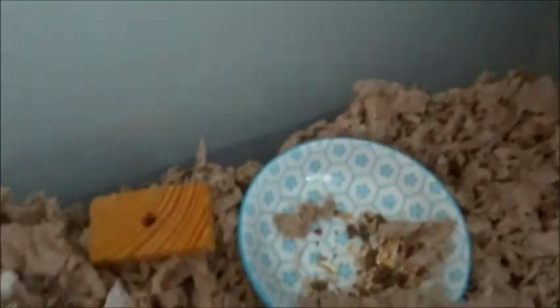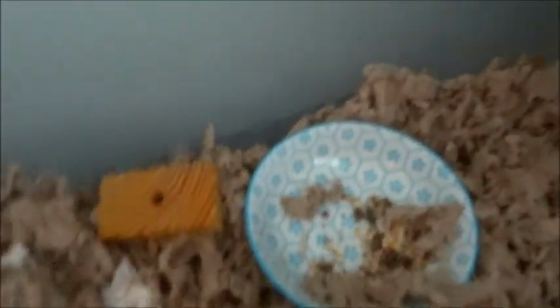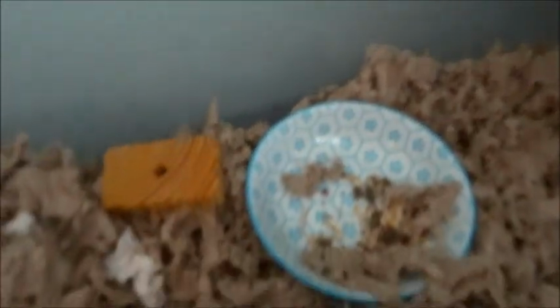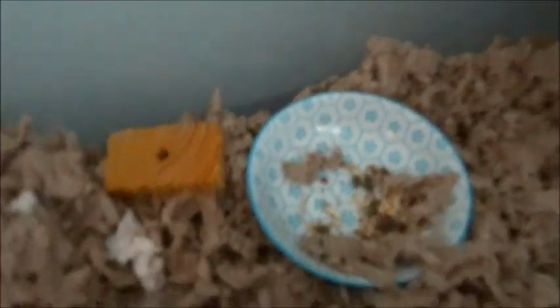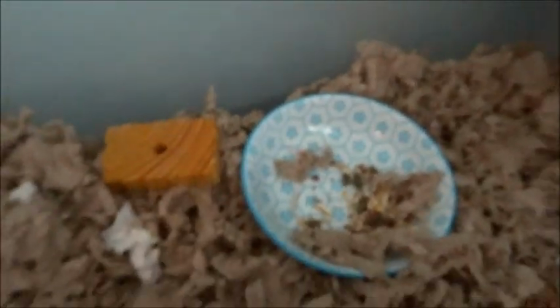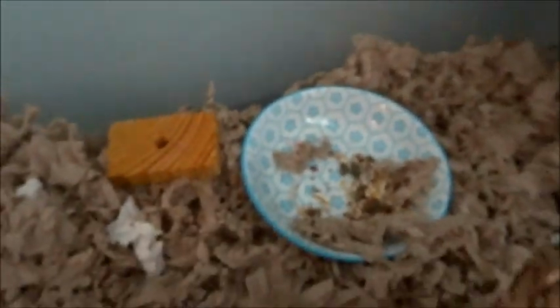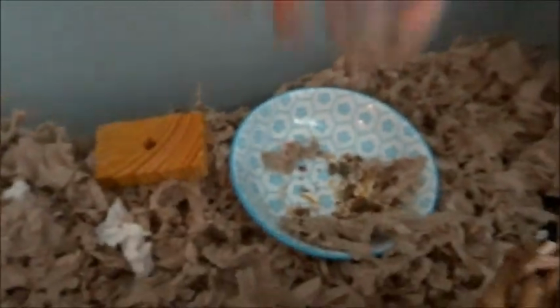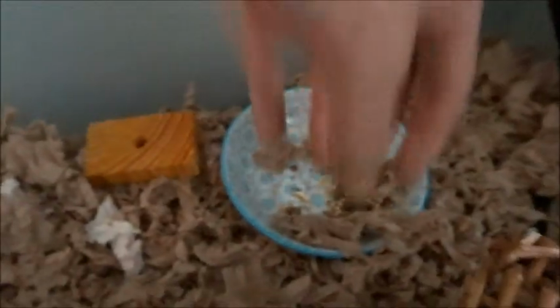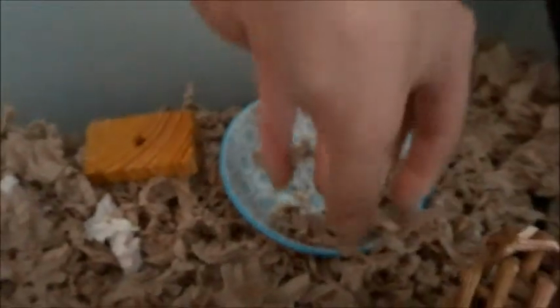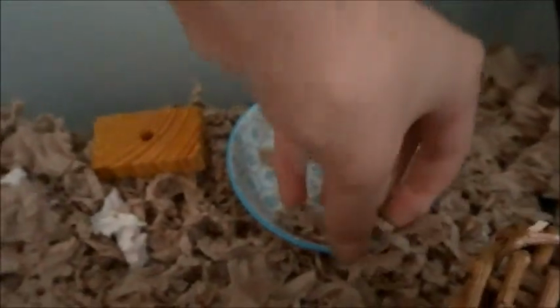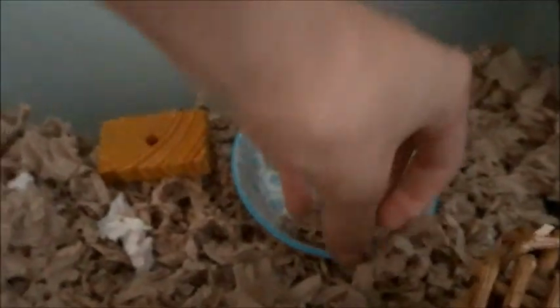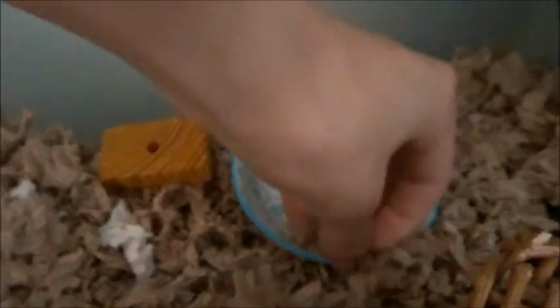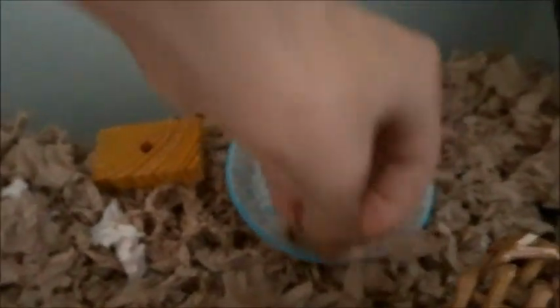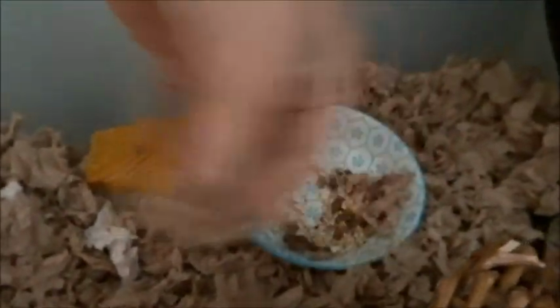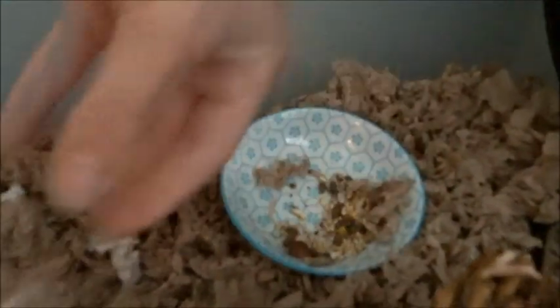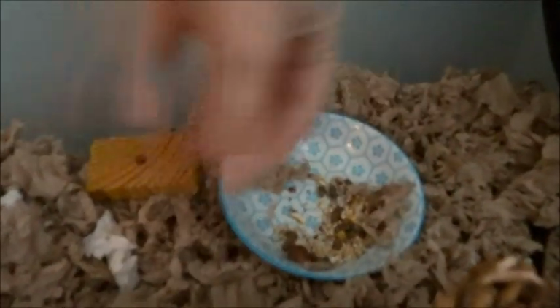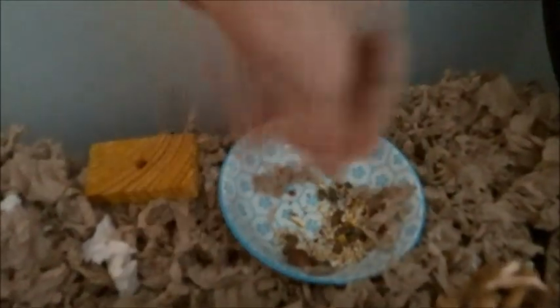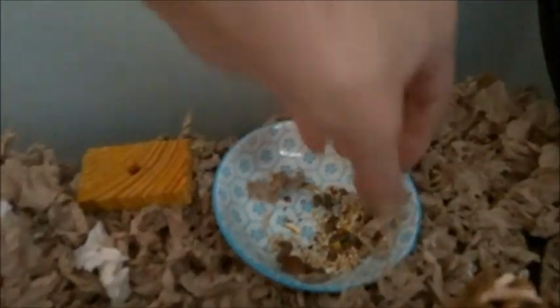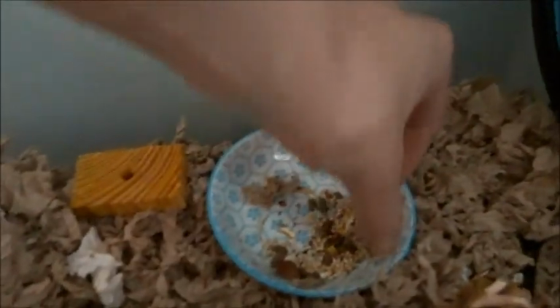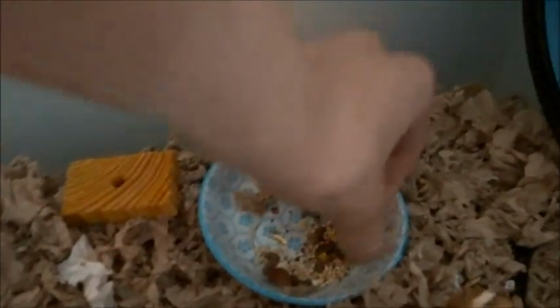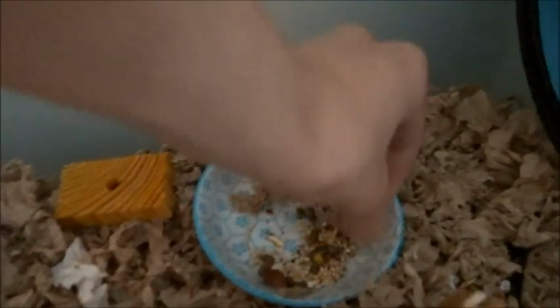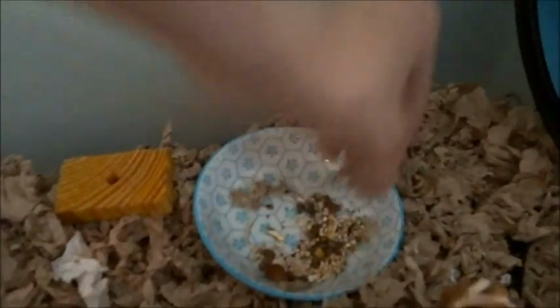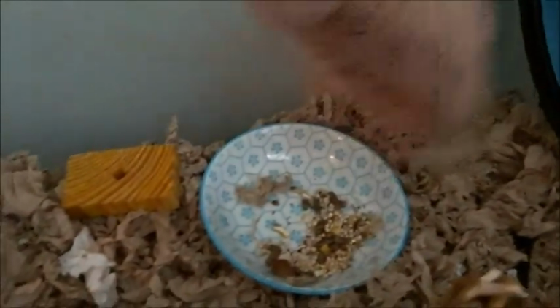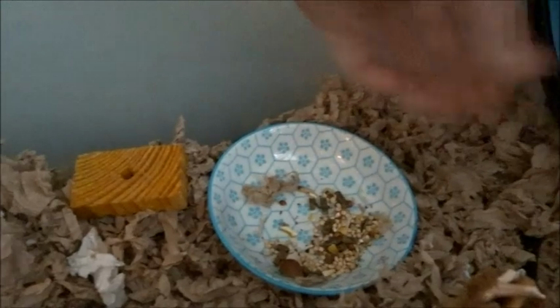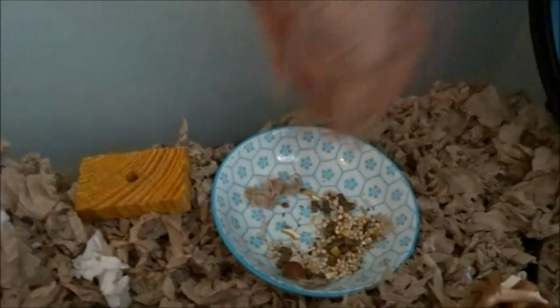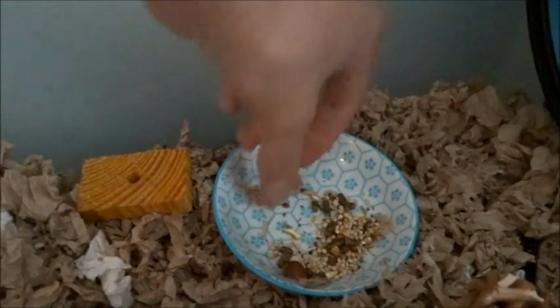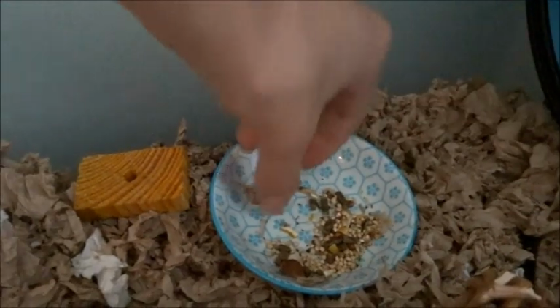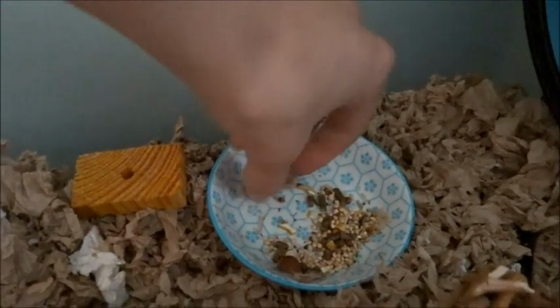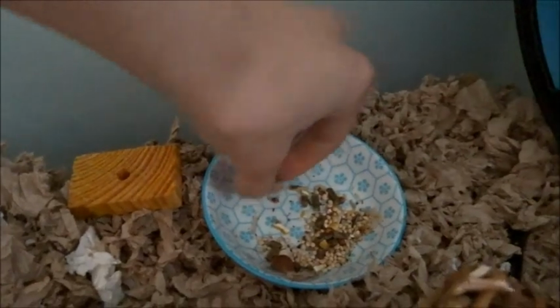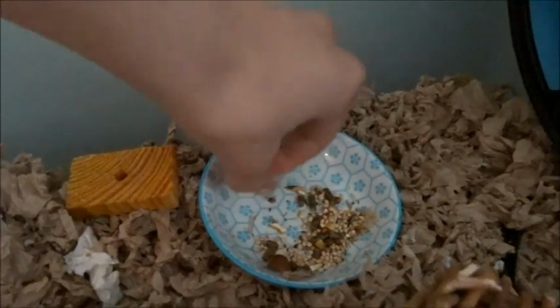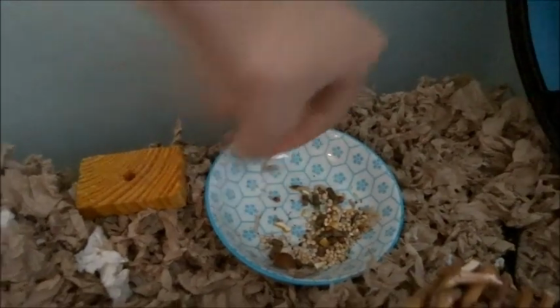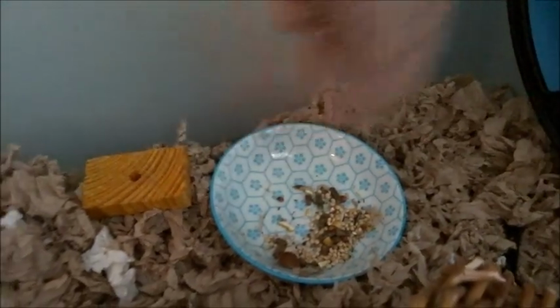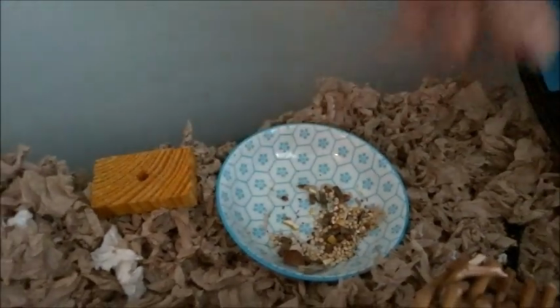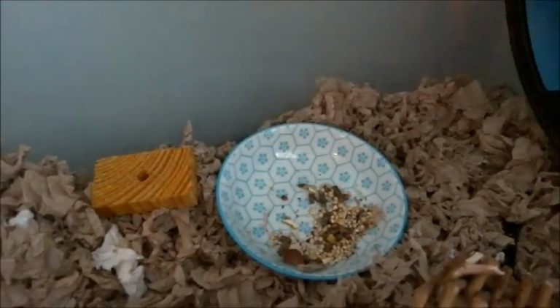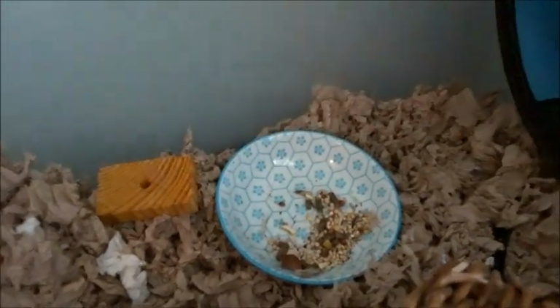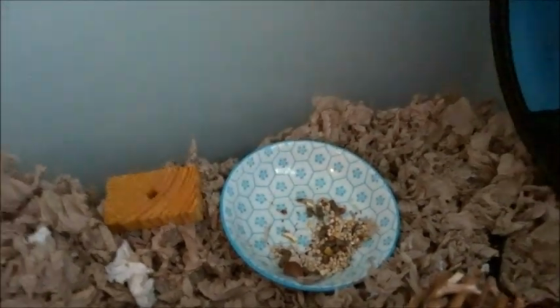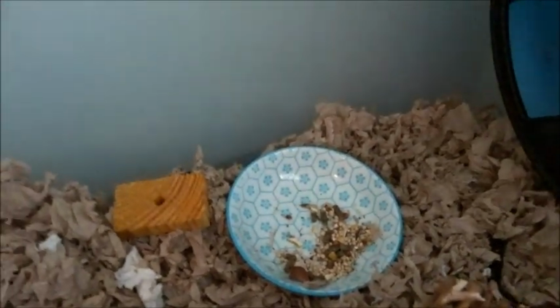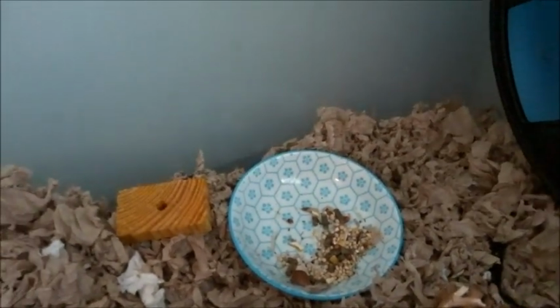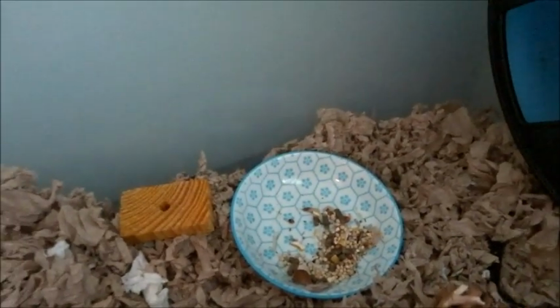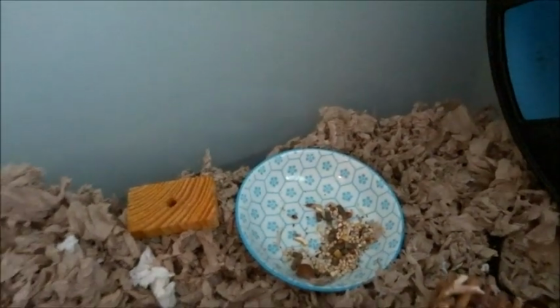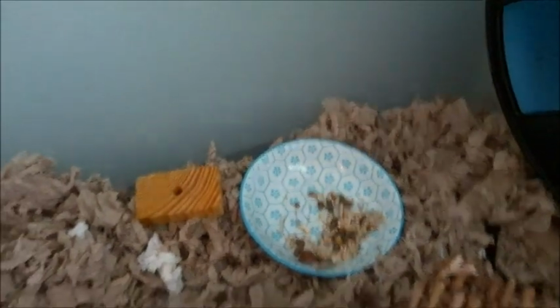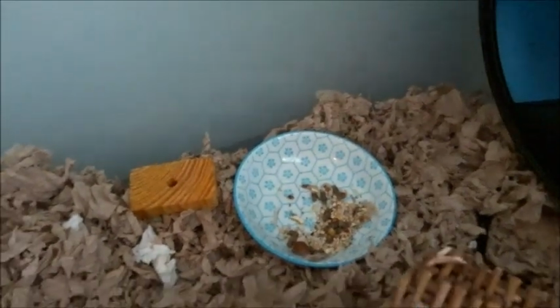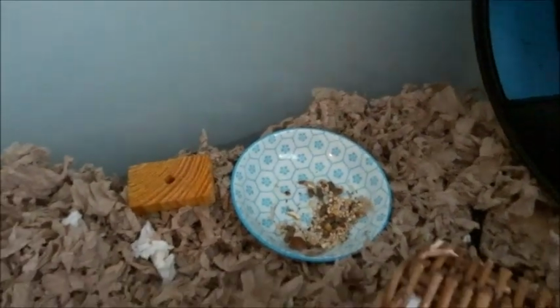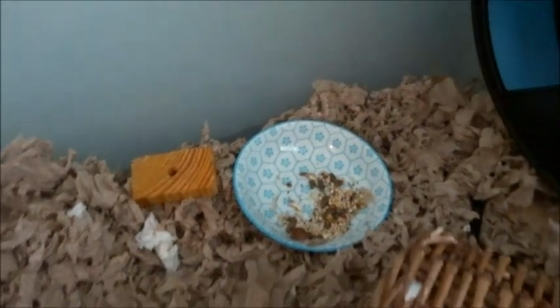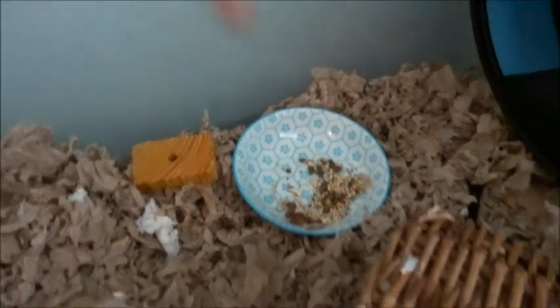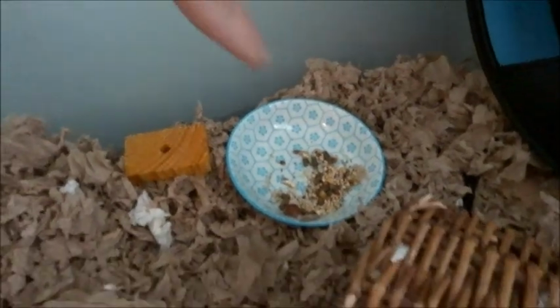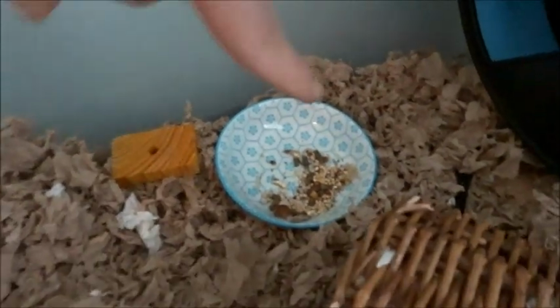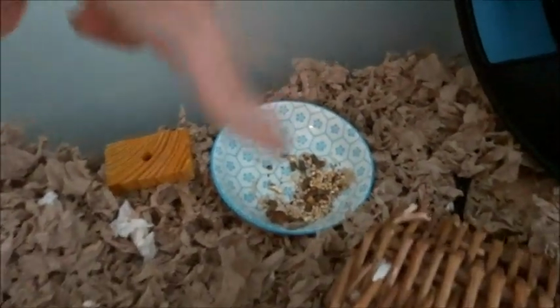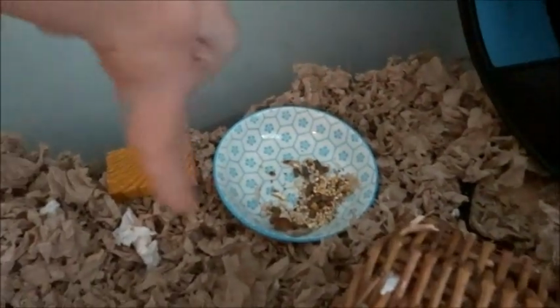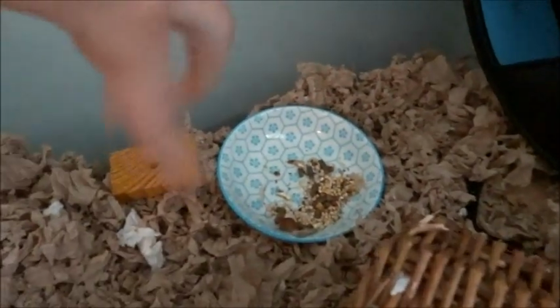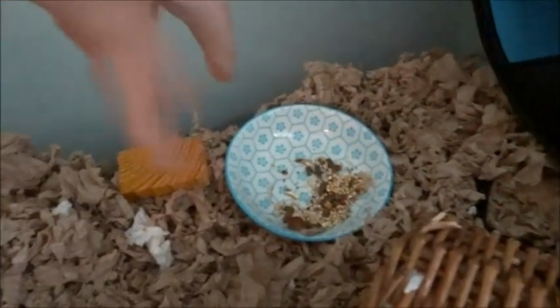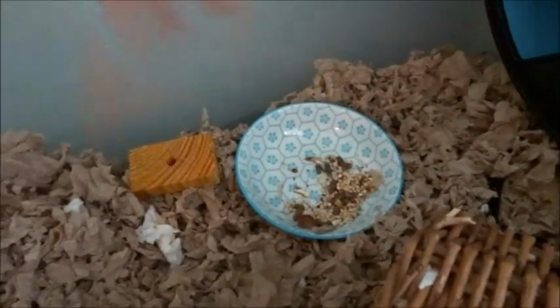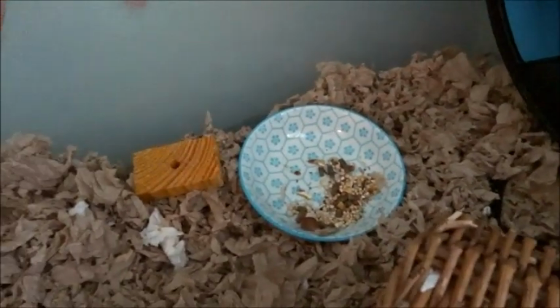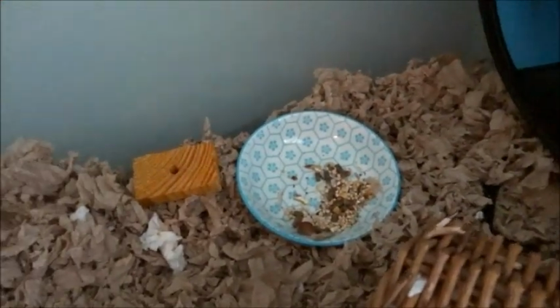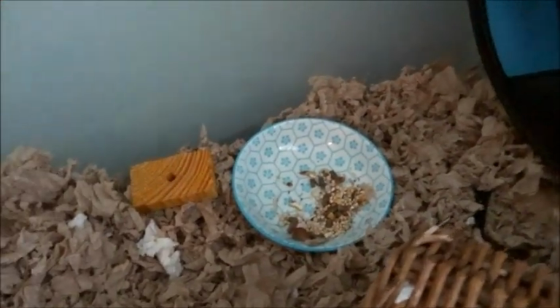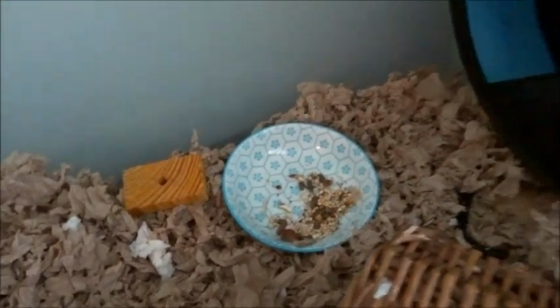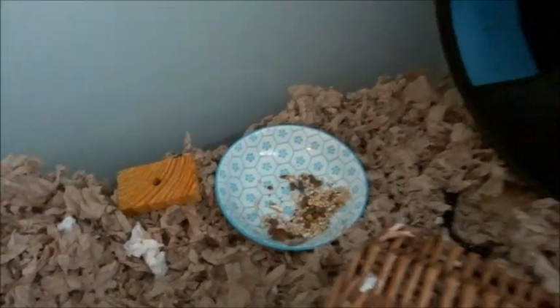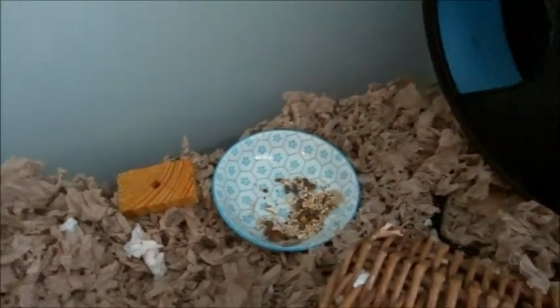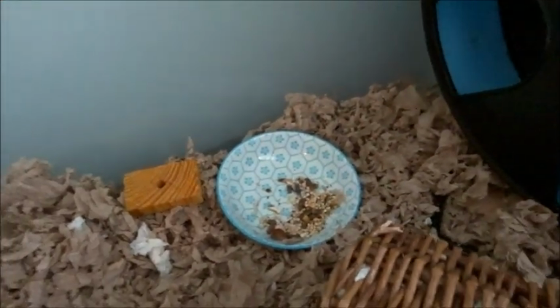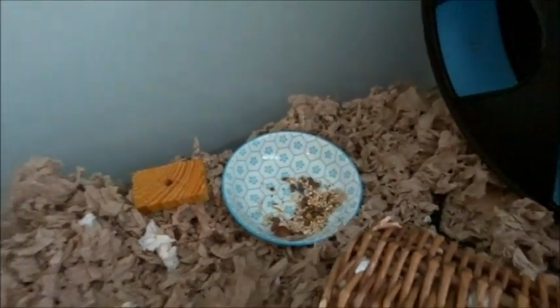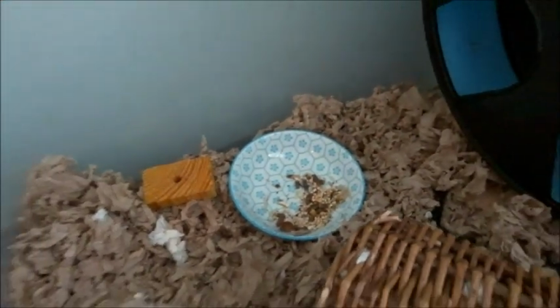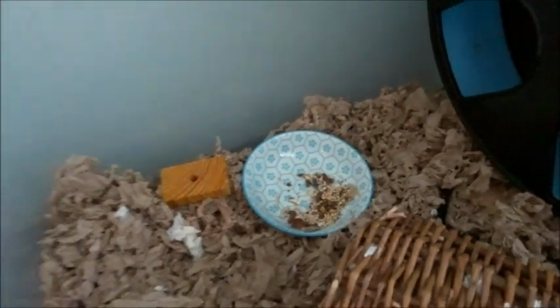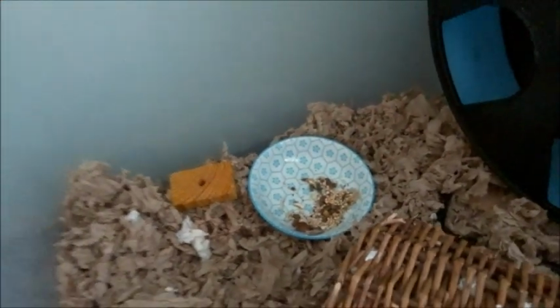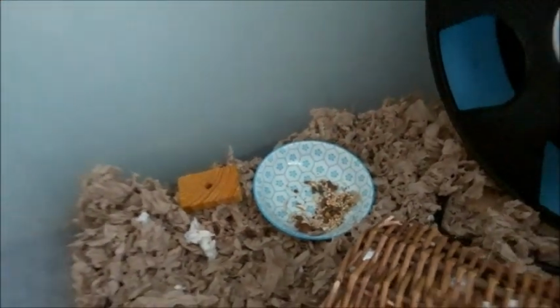I still like to put Whimzees in there so at least he's getting something to chew on. Over here we just have his food dish — there's not a whole lot of food in it since I like to feed him every night, so that's just the remnants of yesterday.